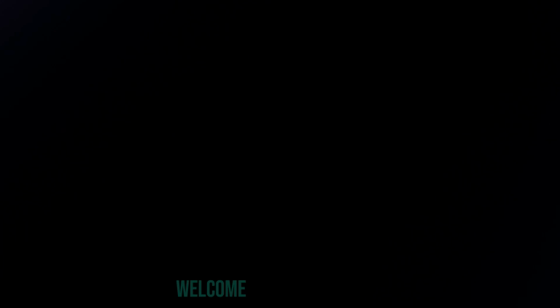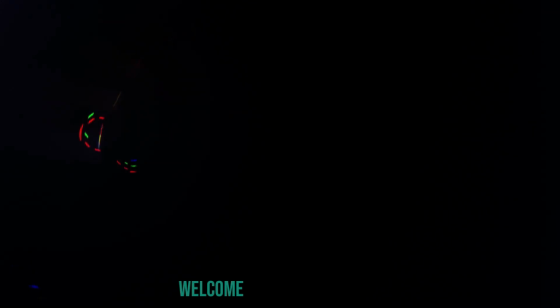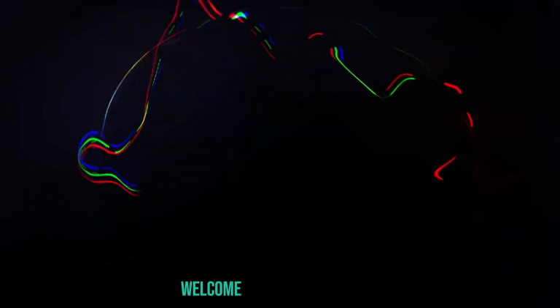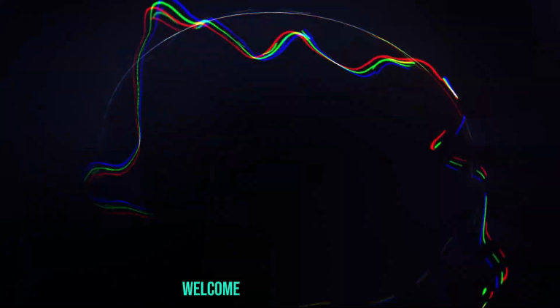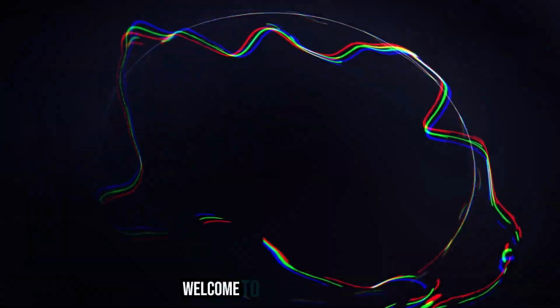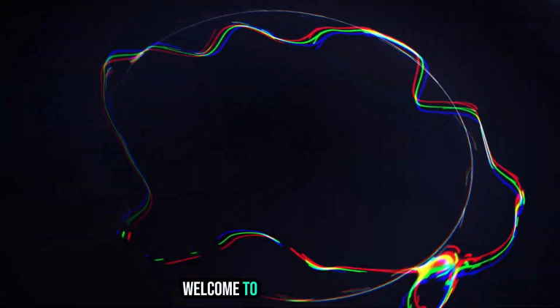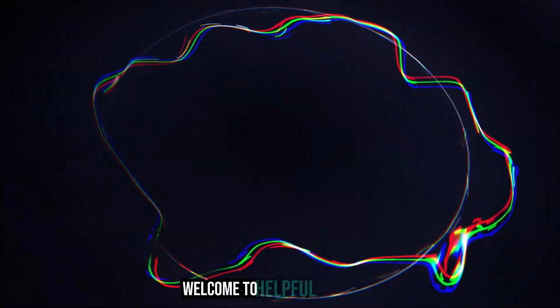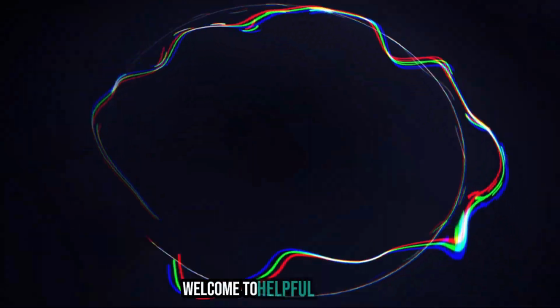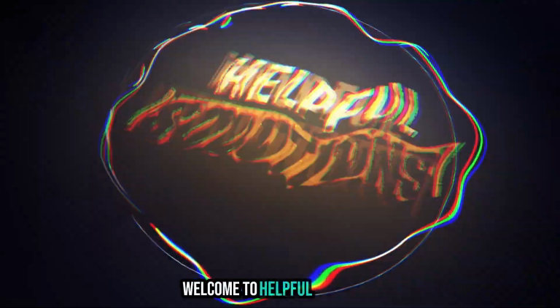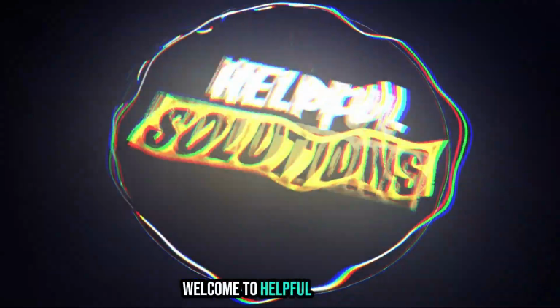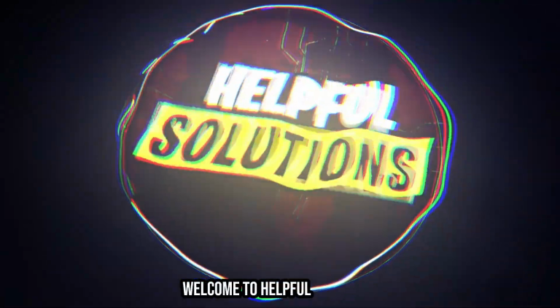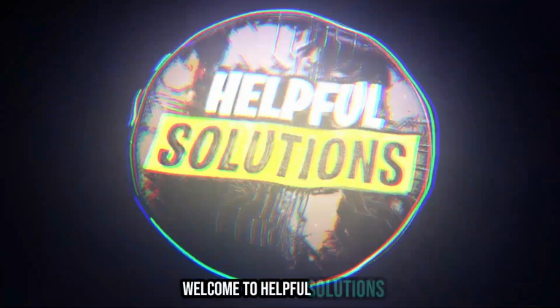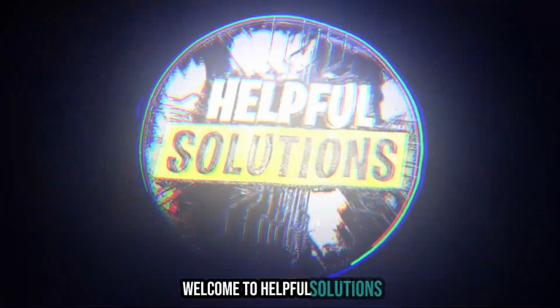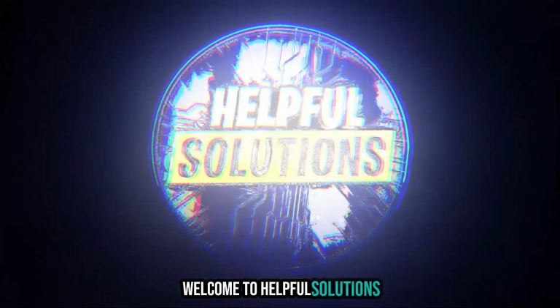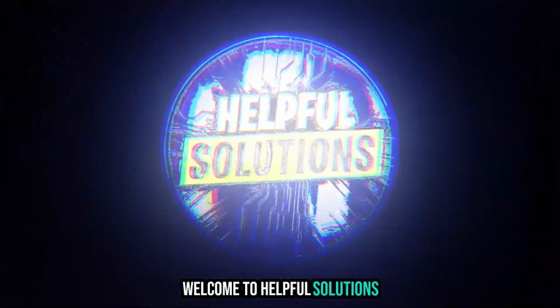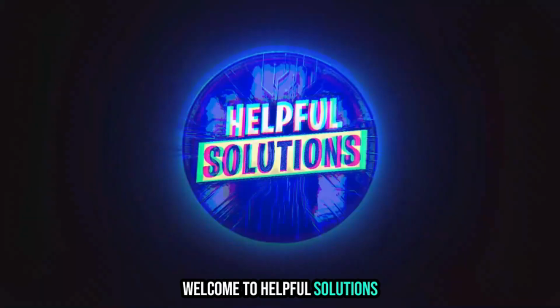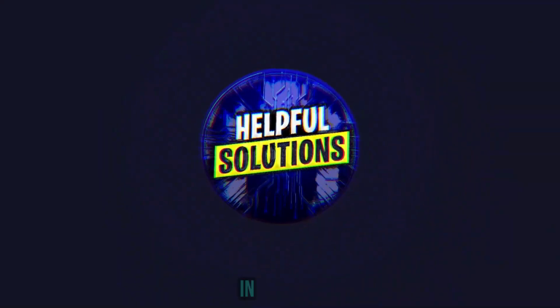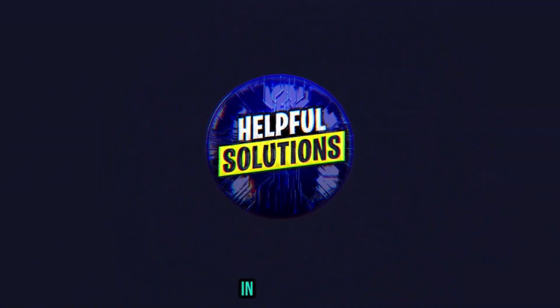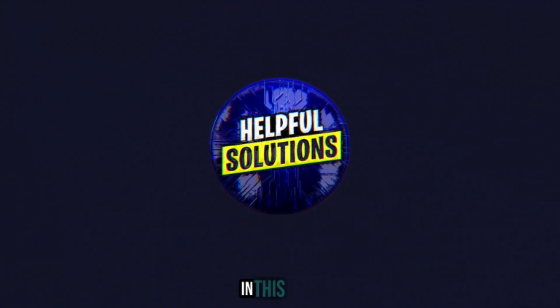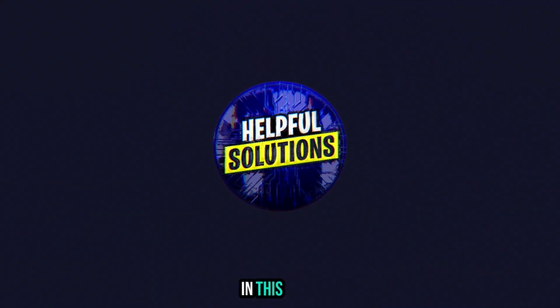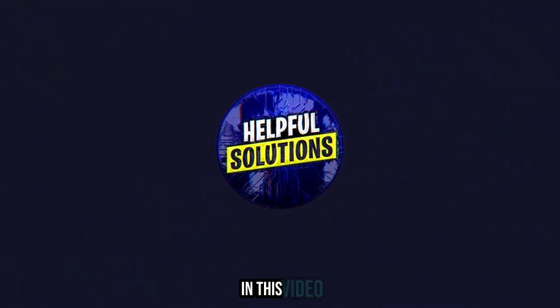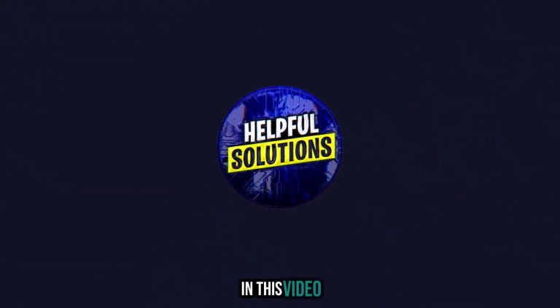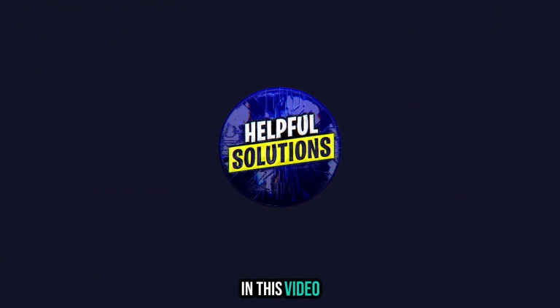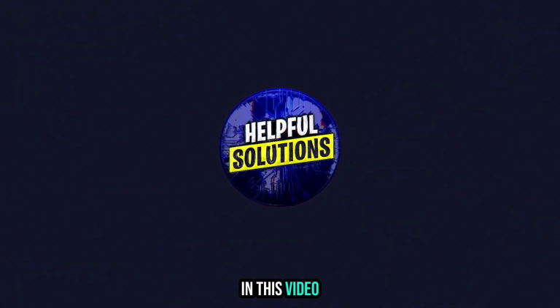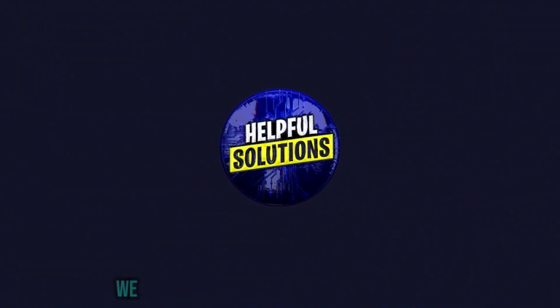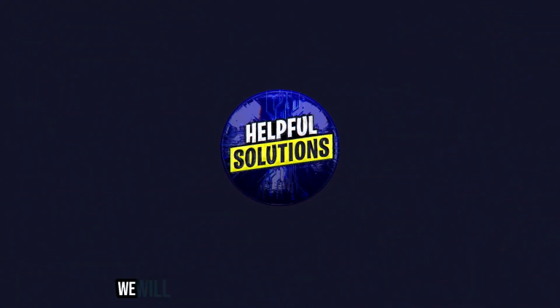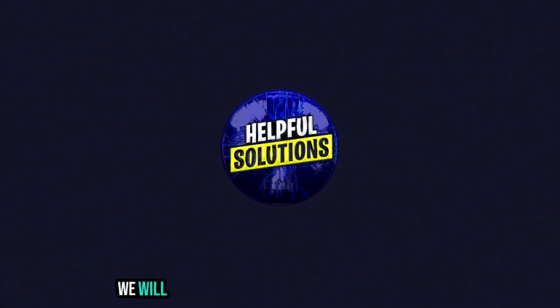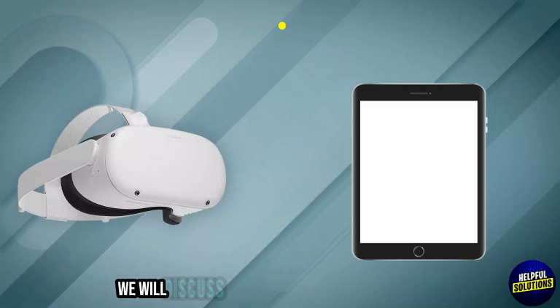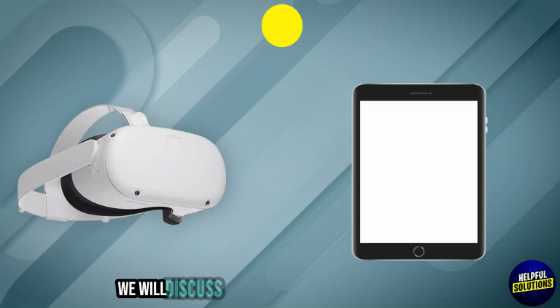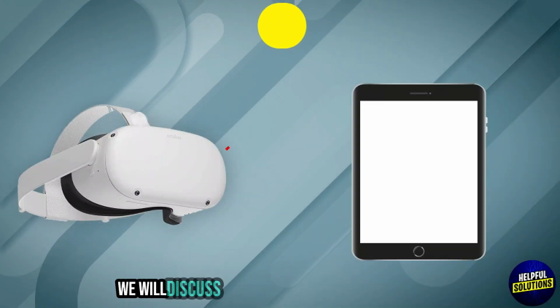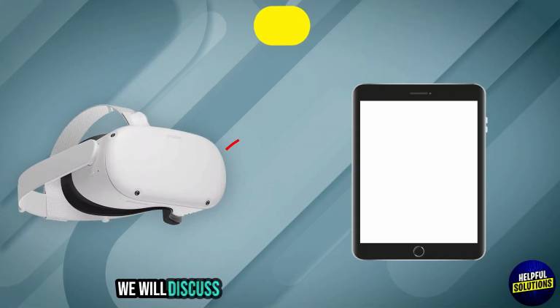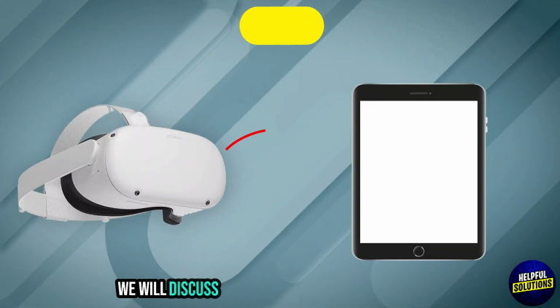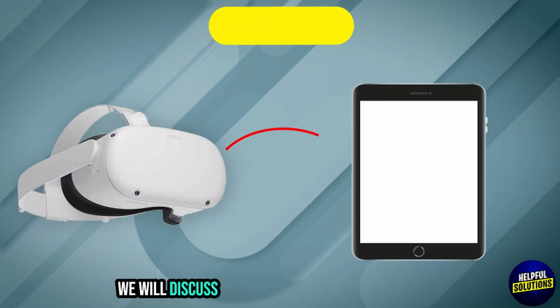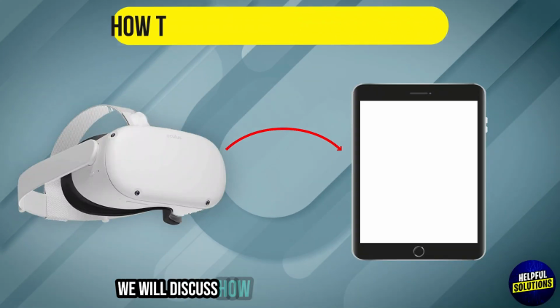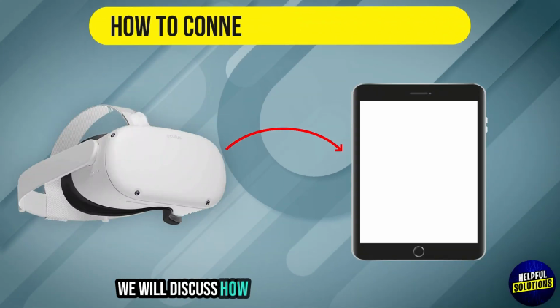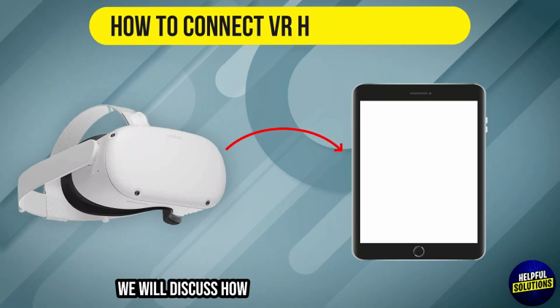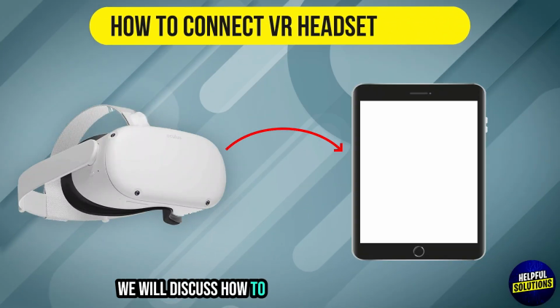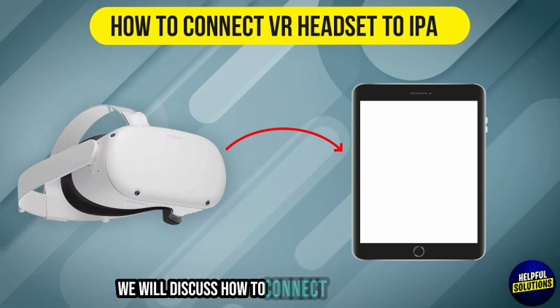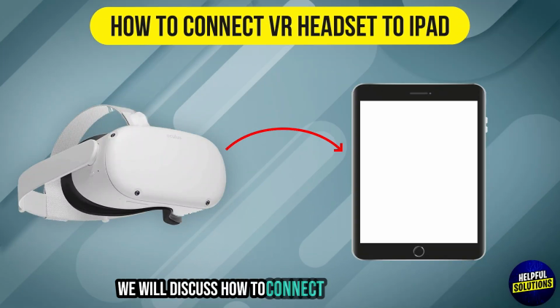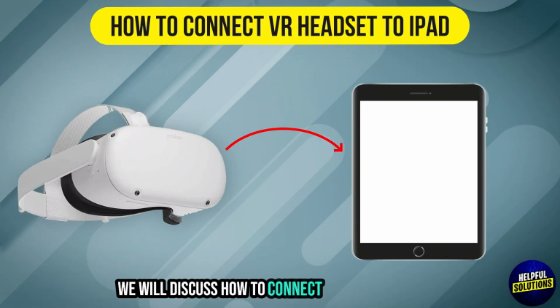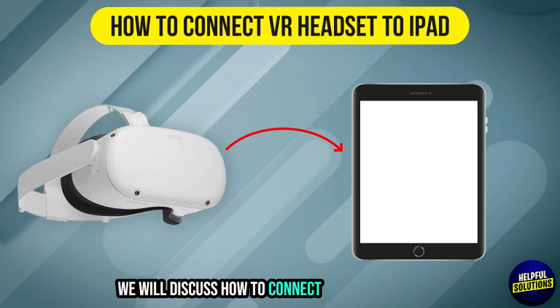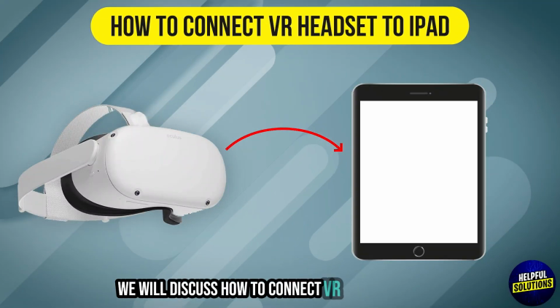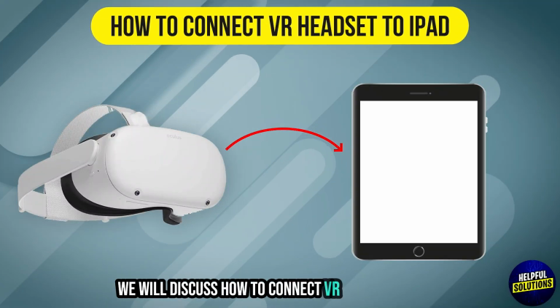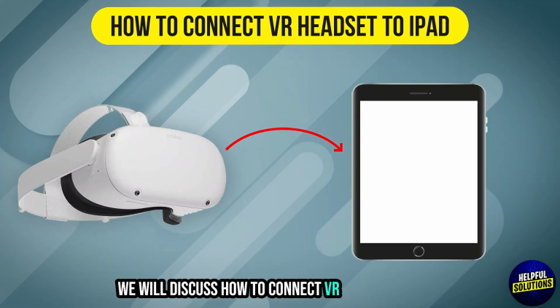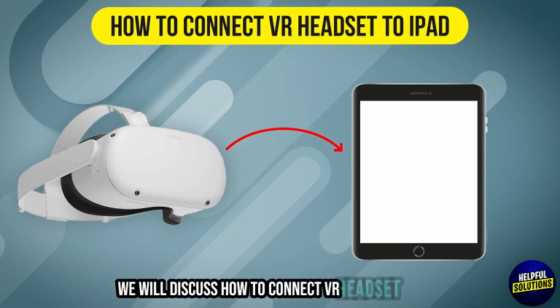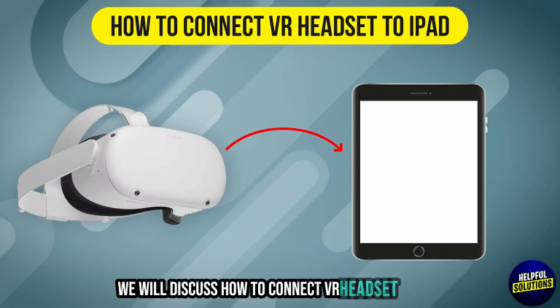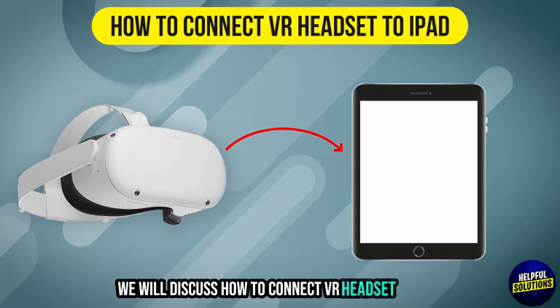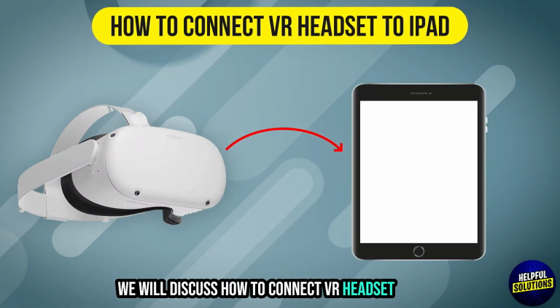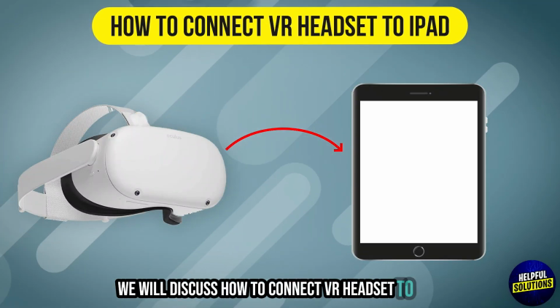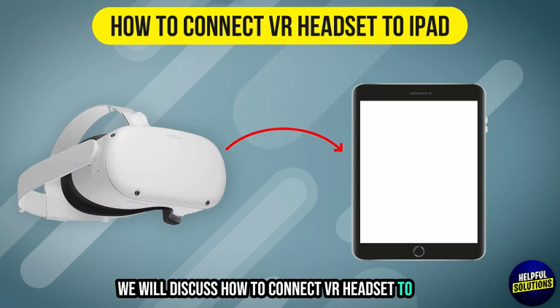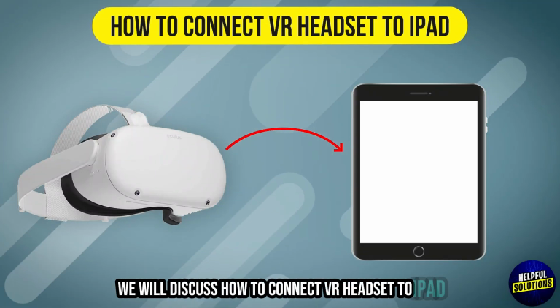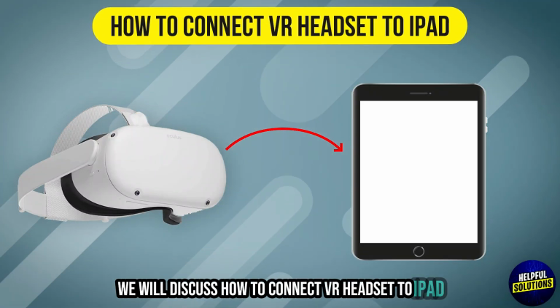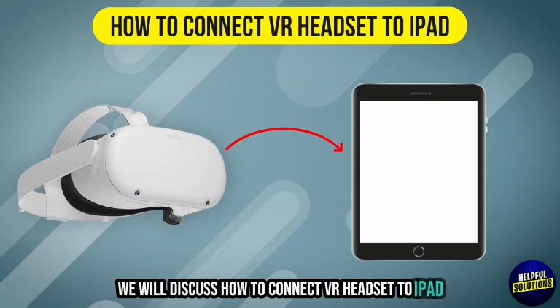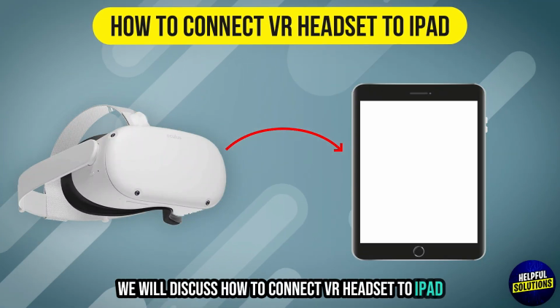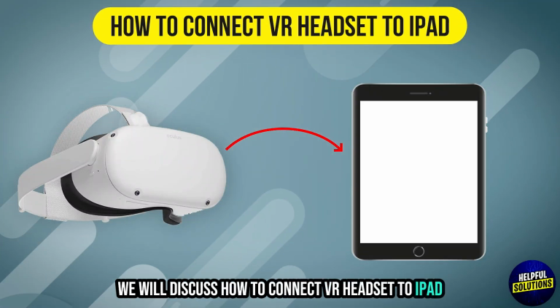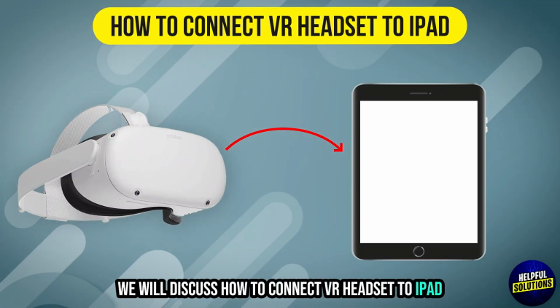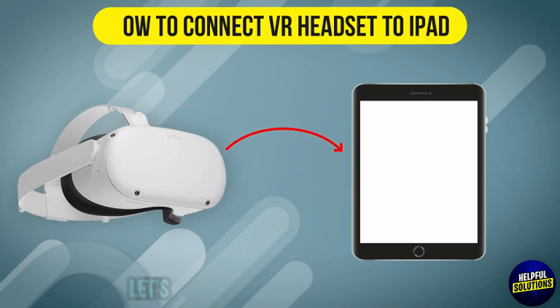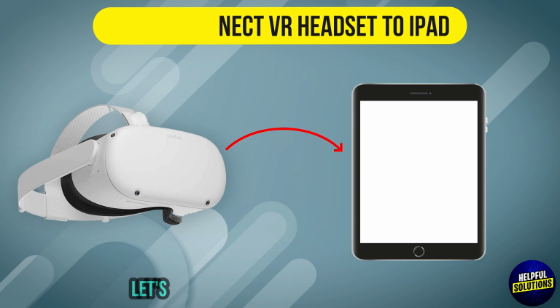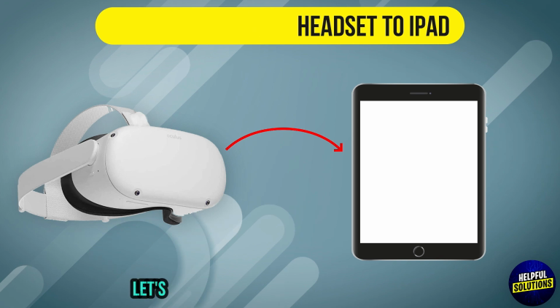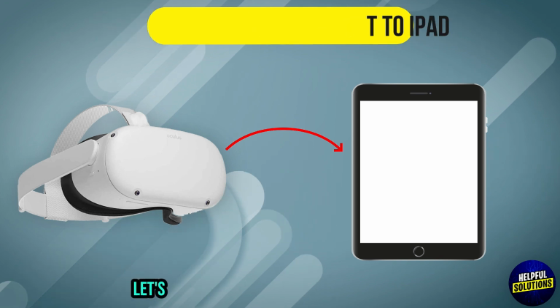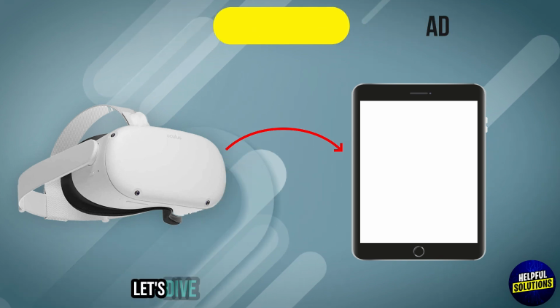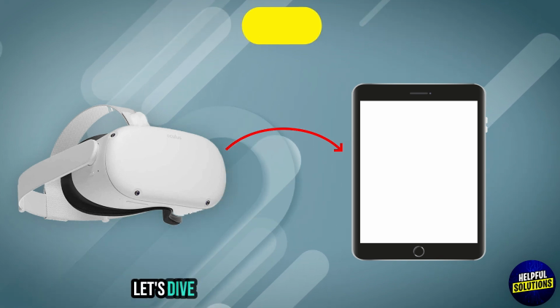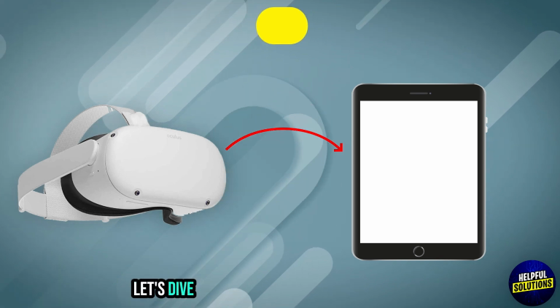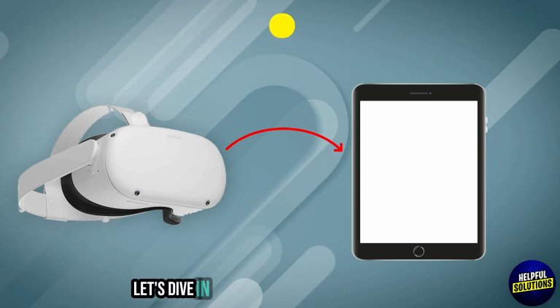Welcome to Helpful Solutions. In this video, we will discuss how to connect a VR headset to iPad. Let's dive in.